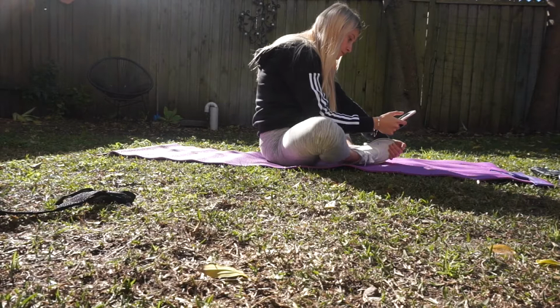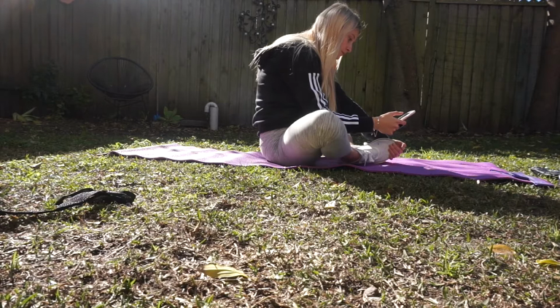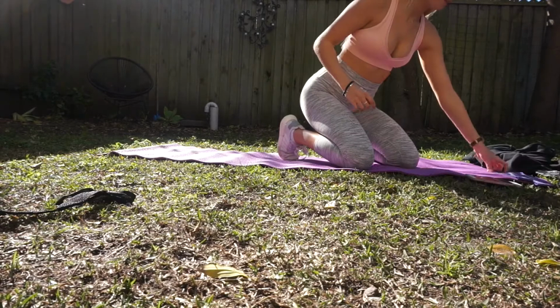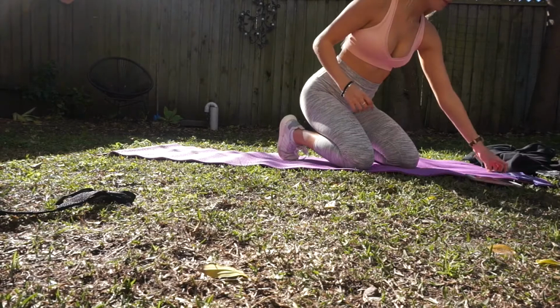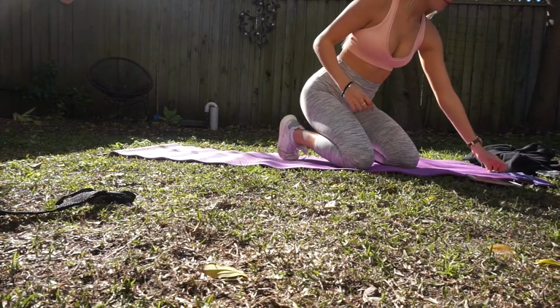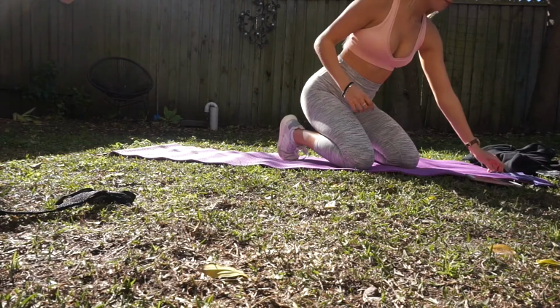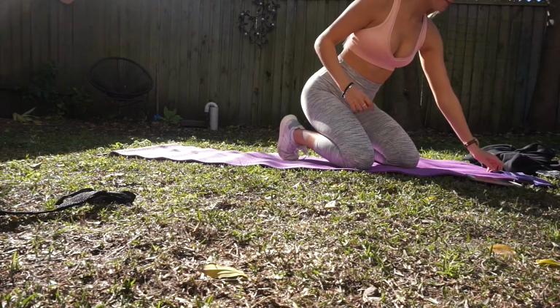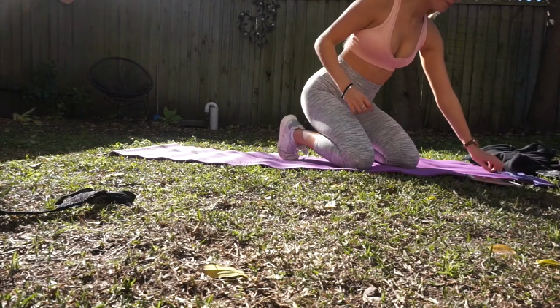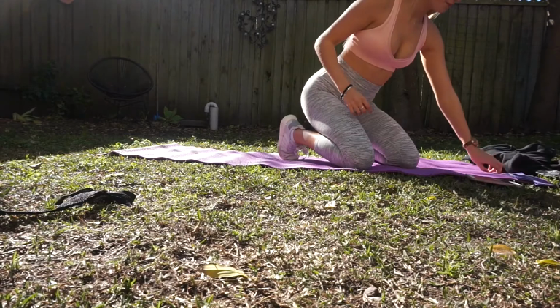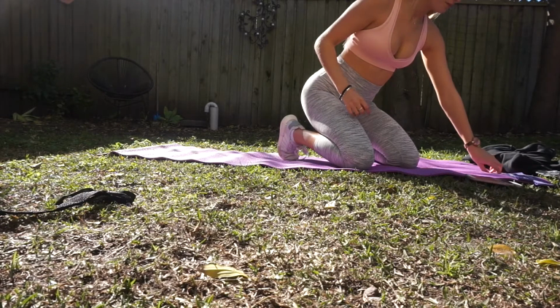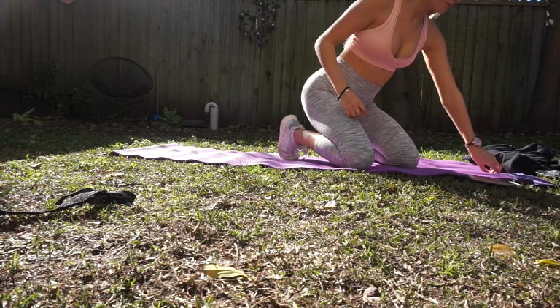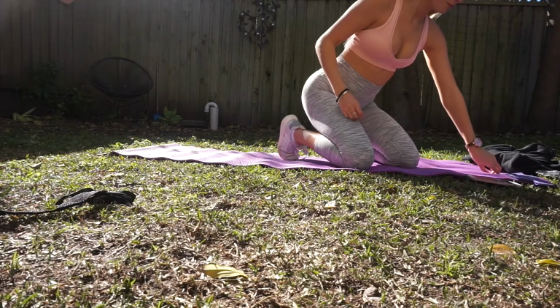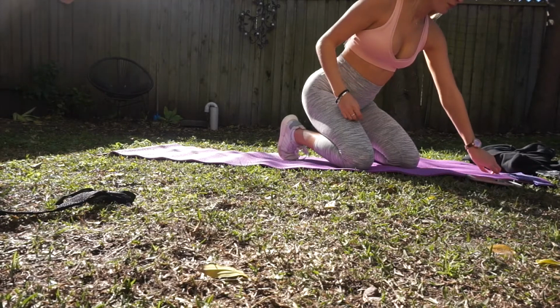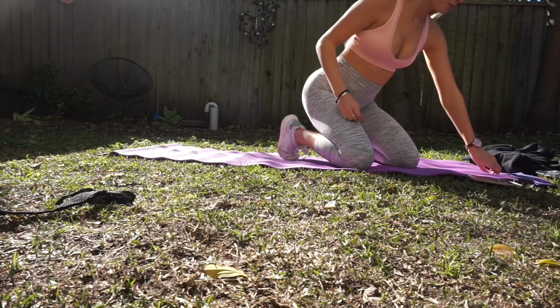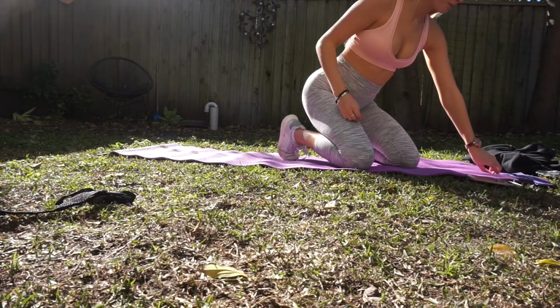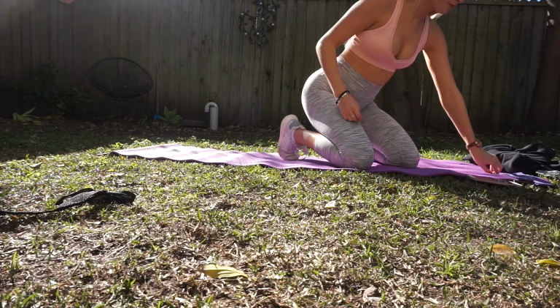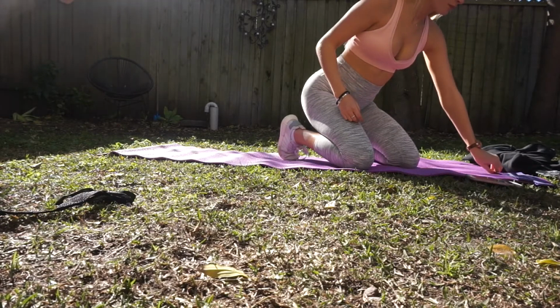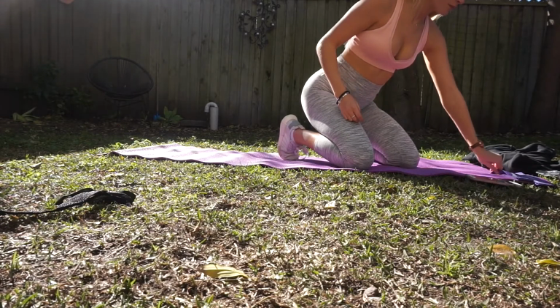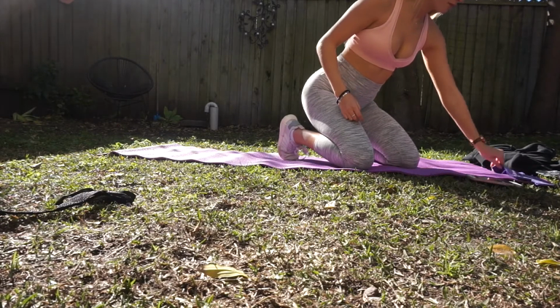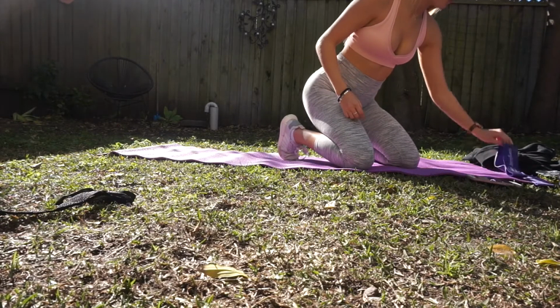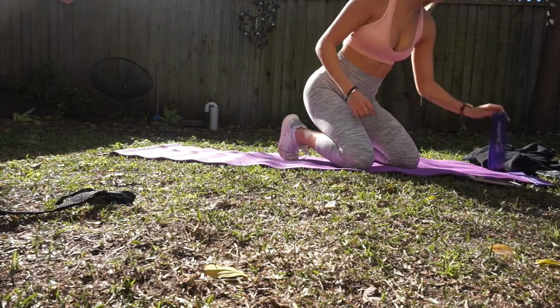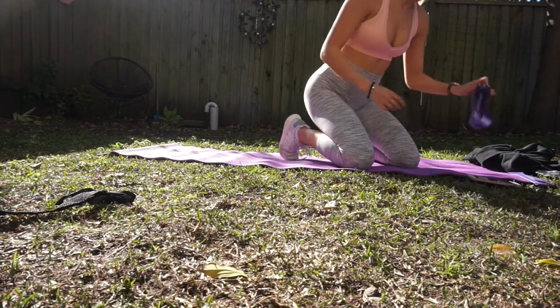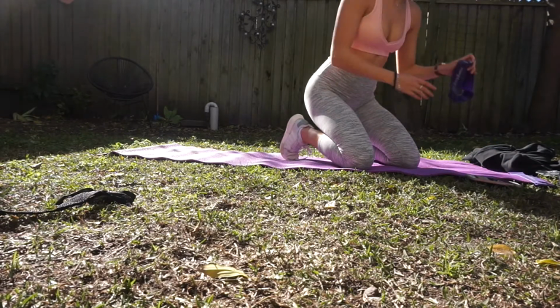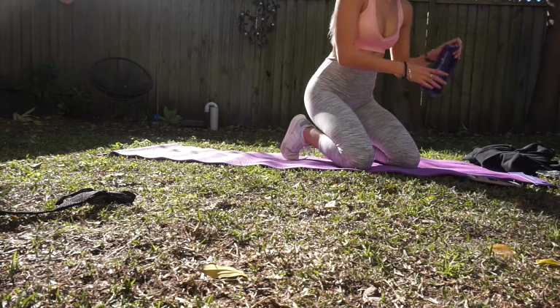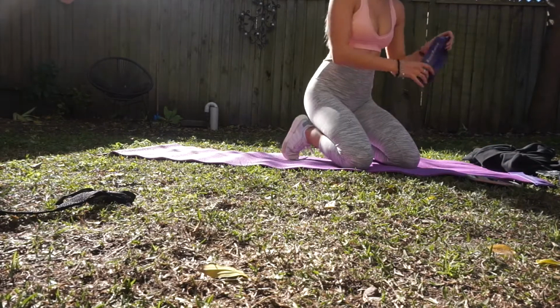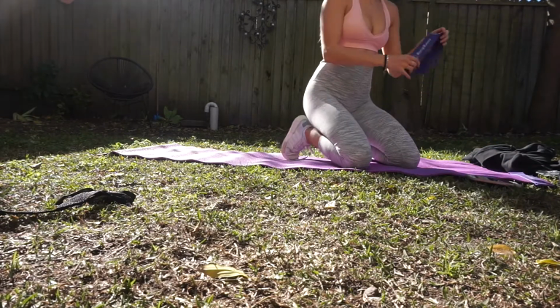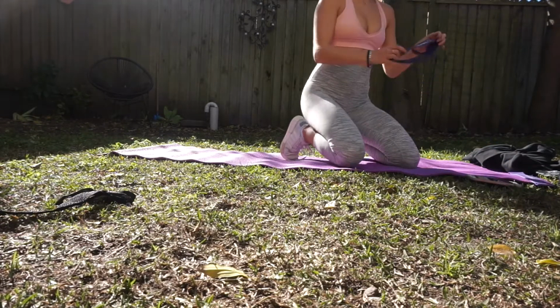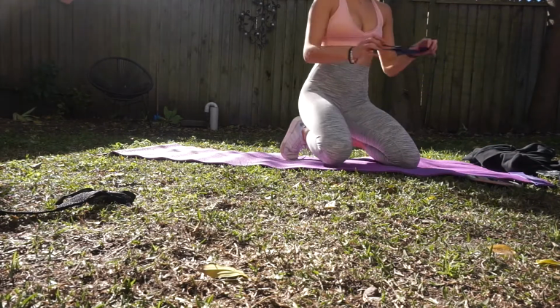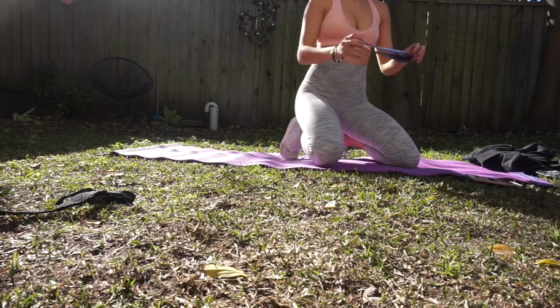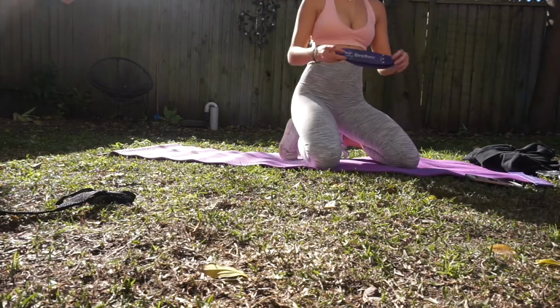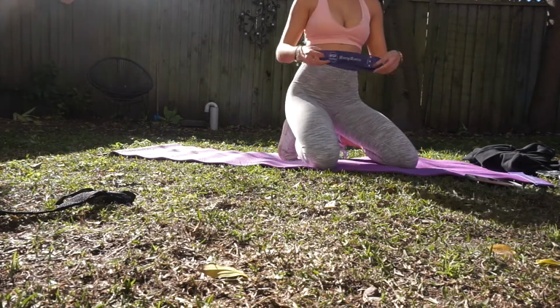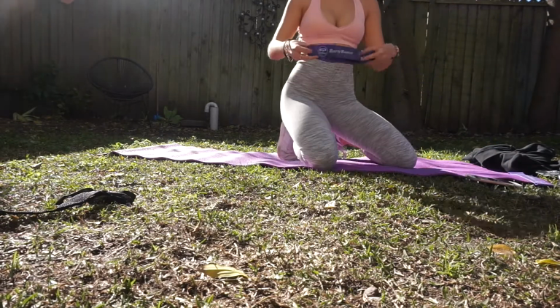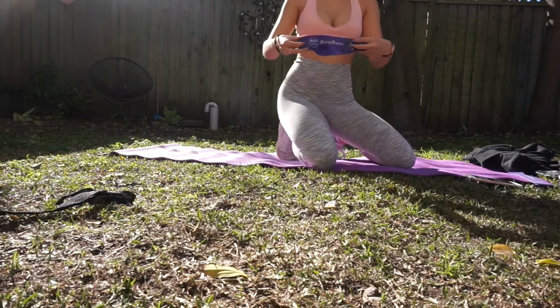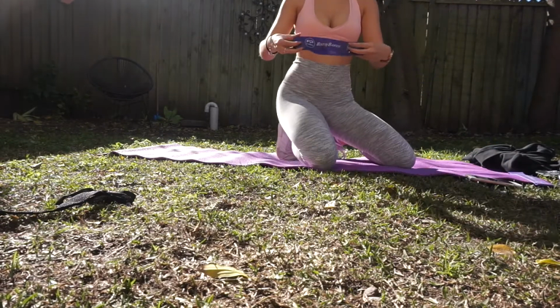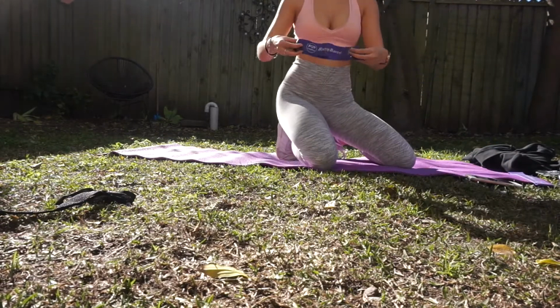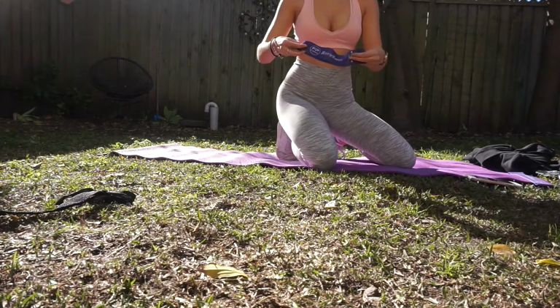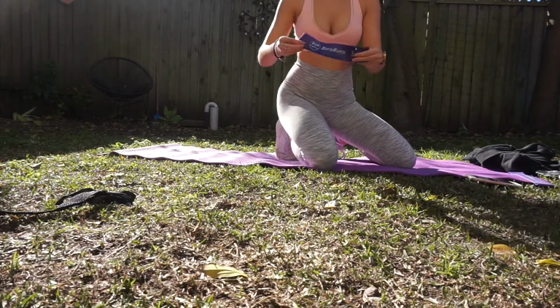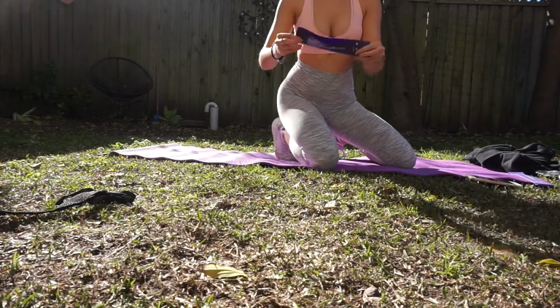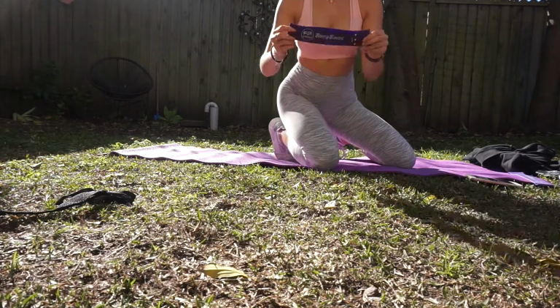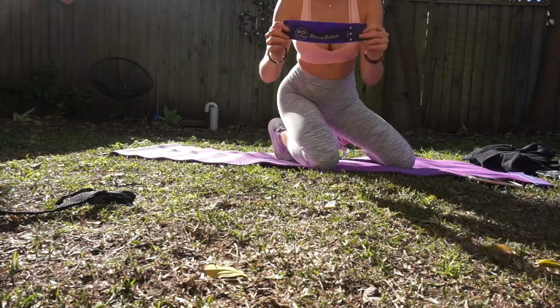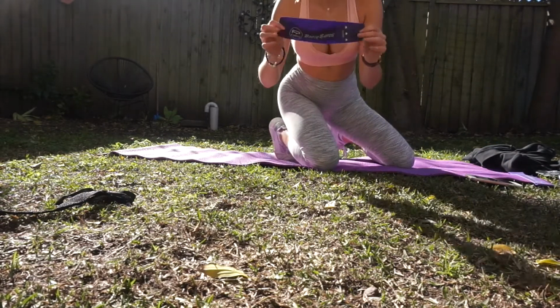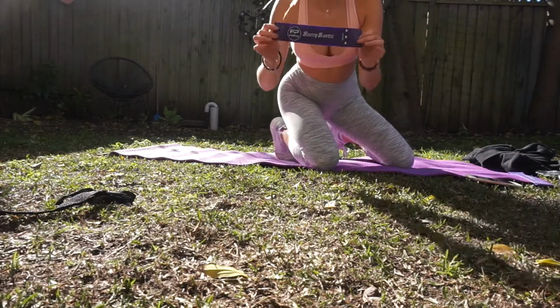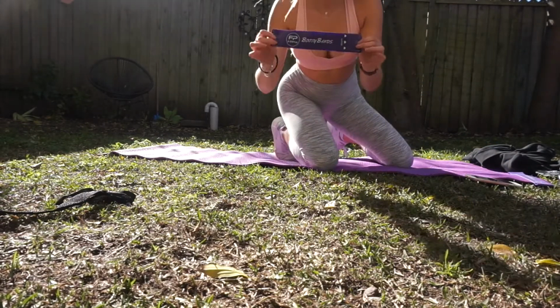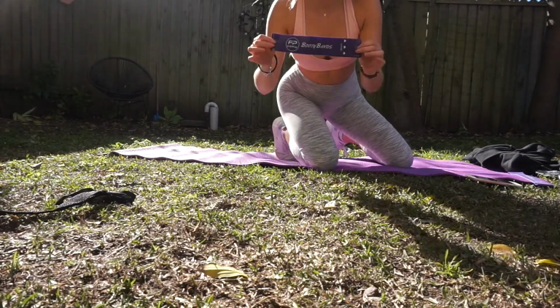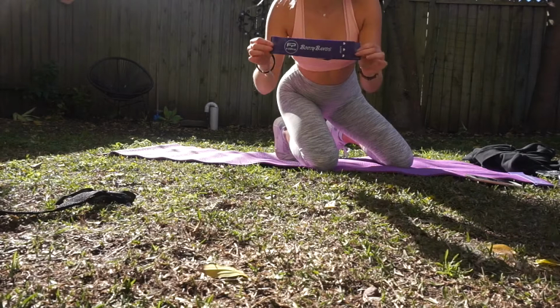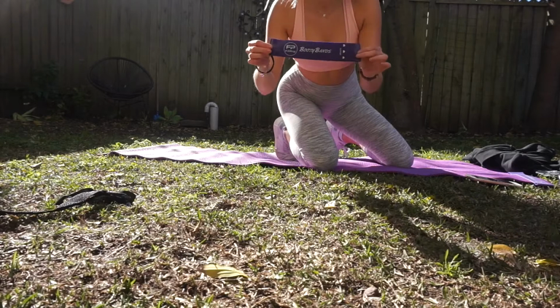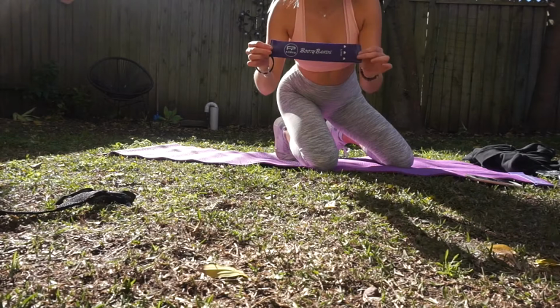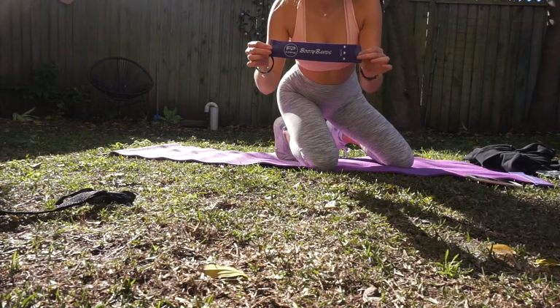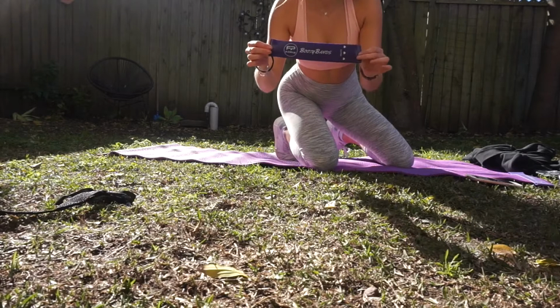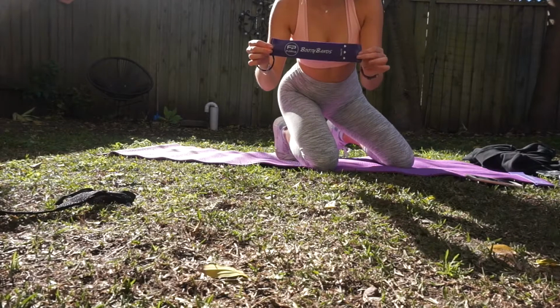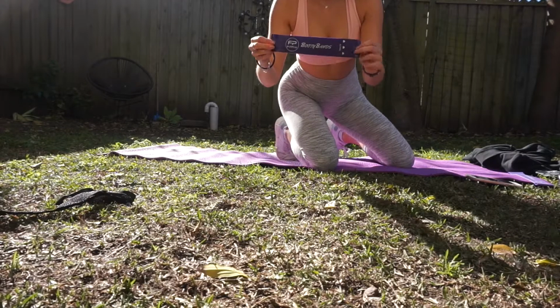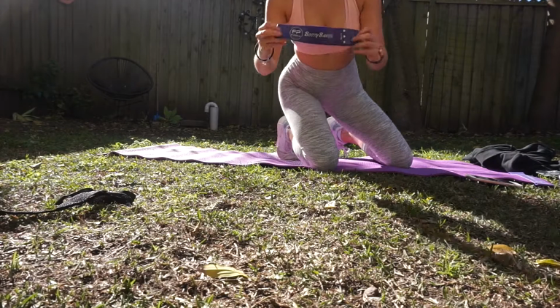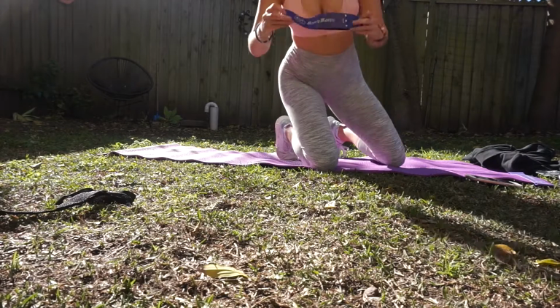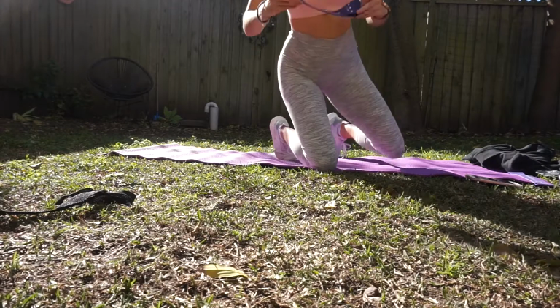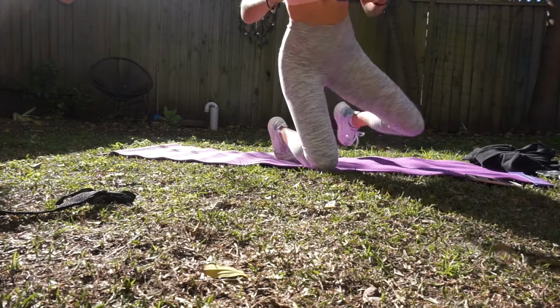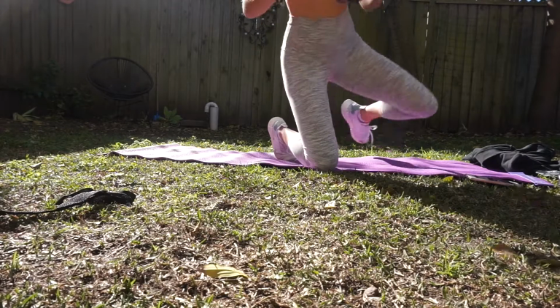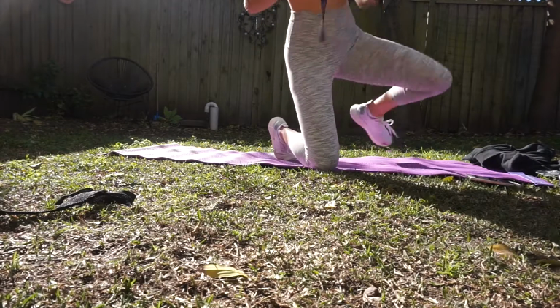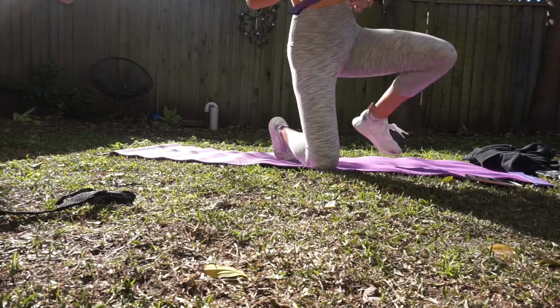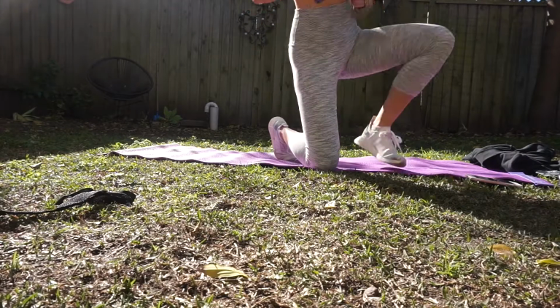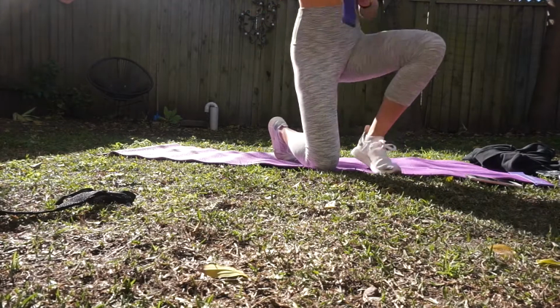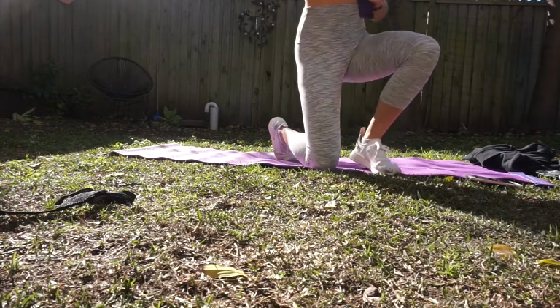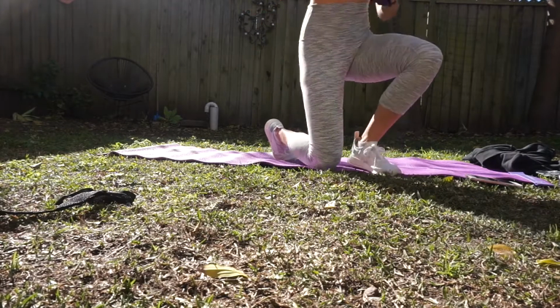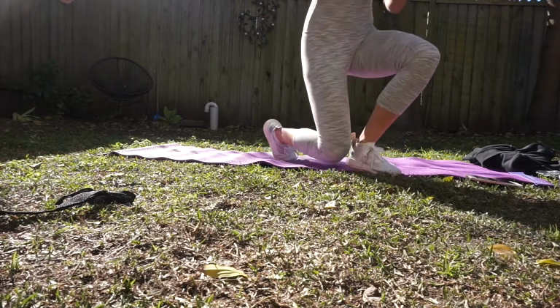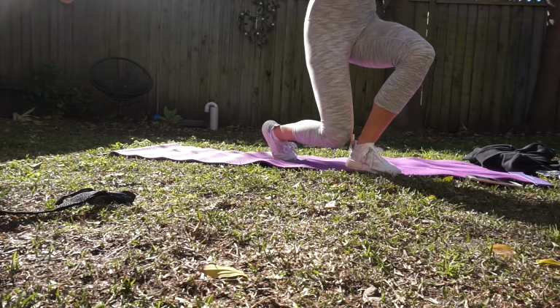The first exercise is jump squats. I've shown these at a few different angles so that you can see my form and everything like that.